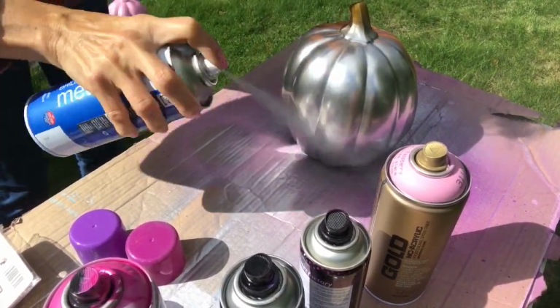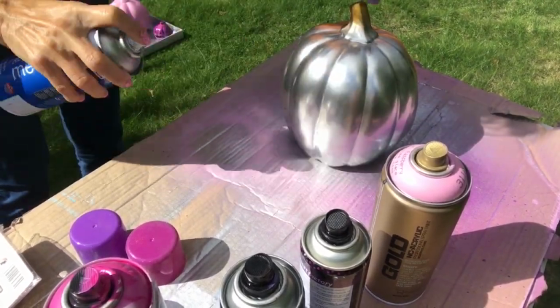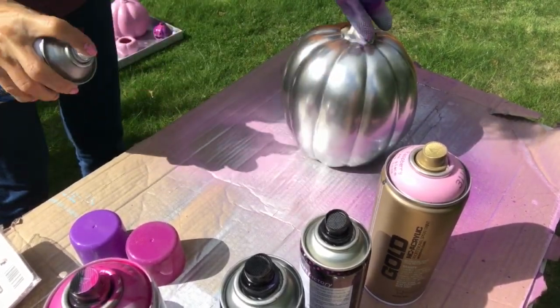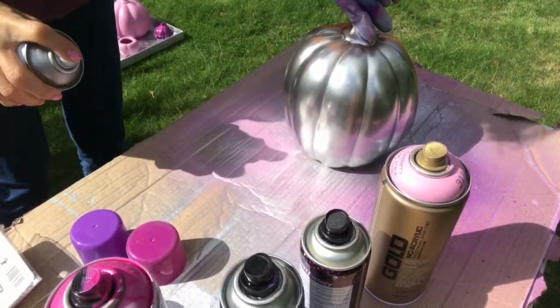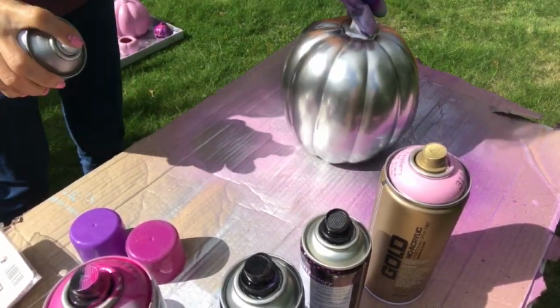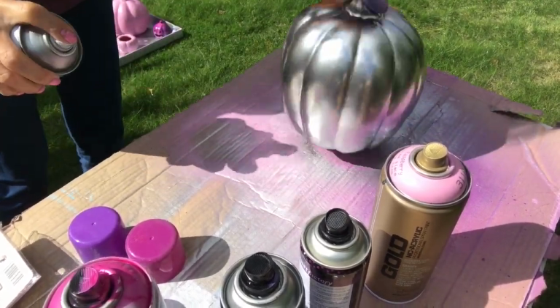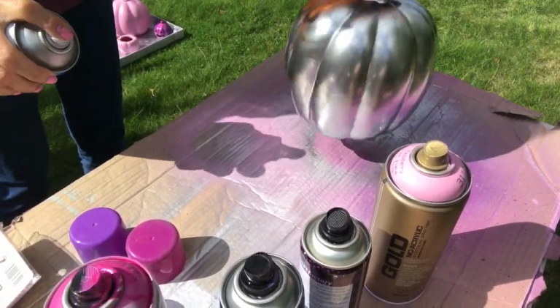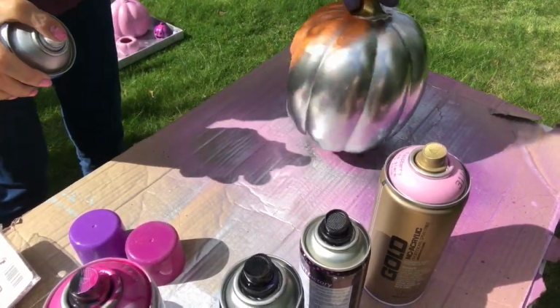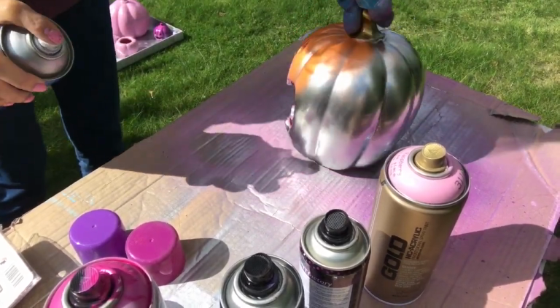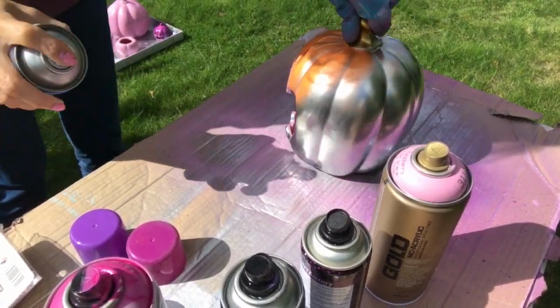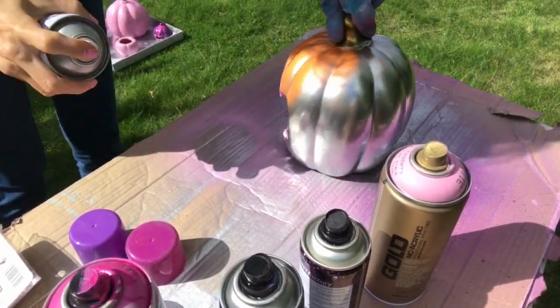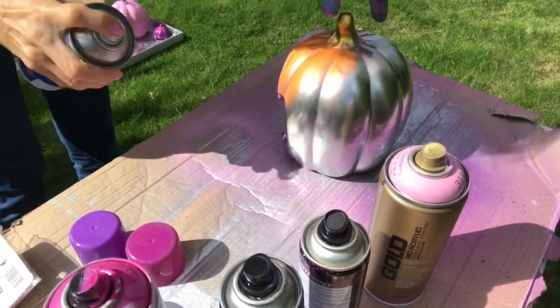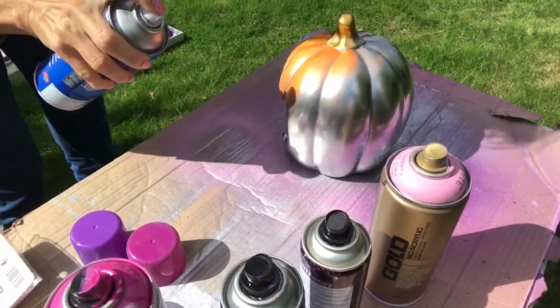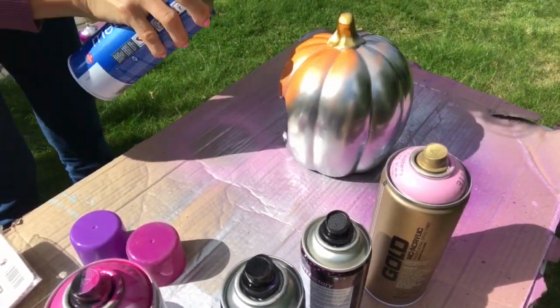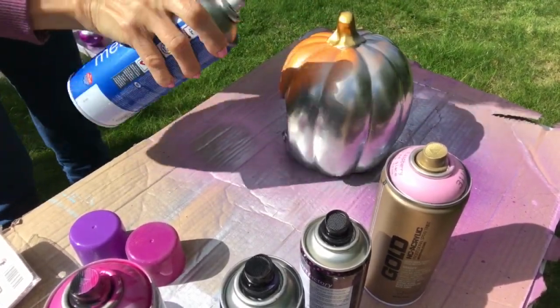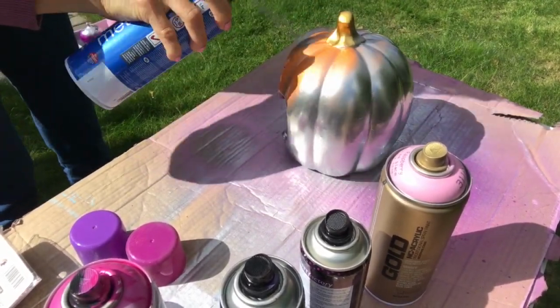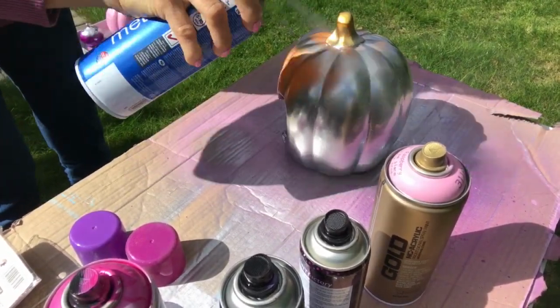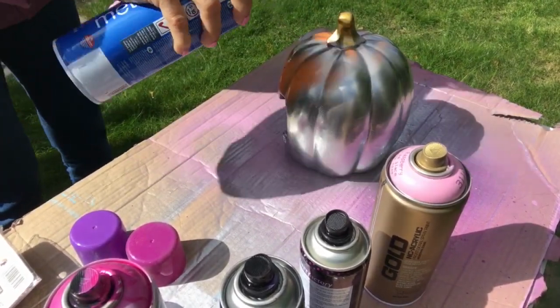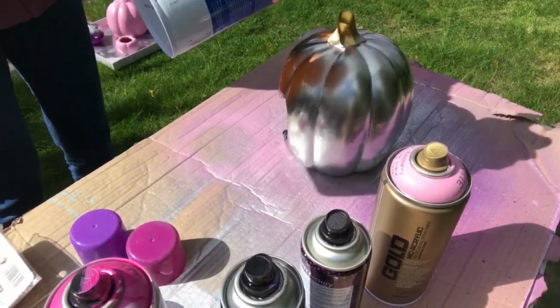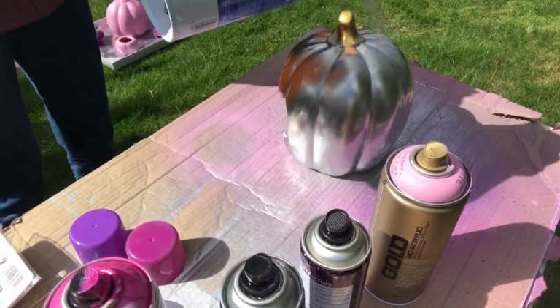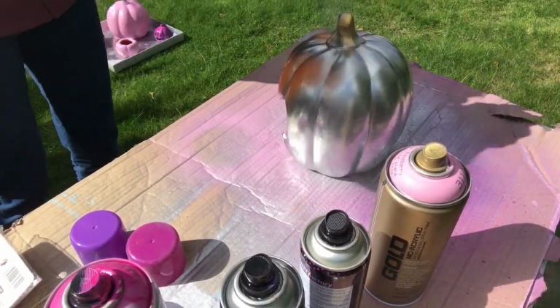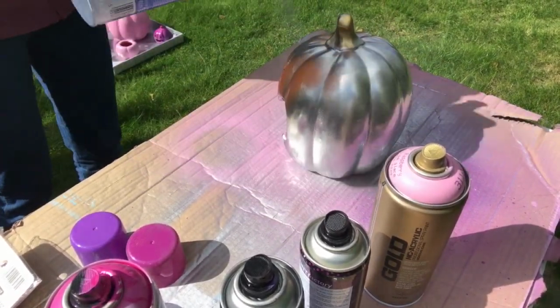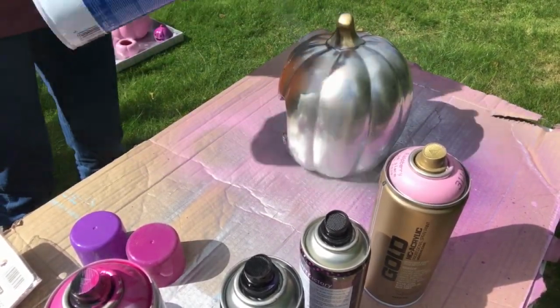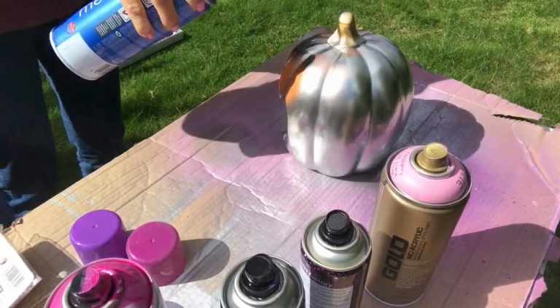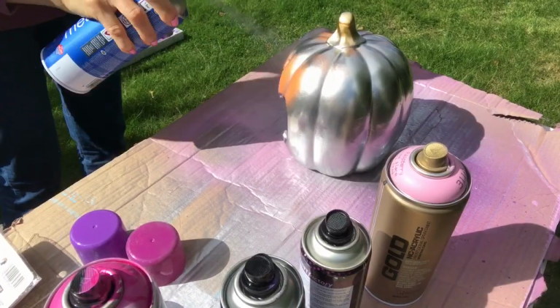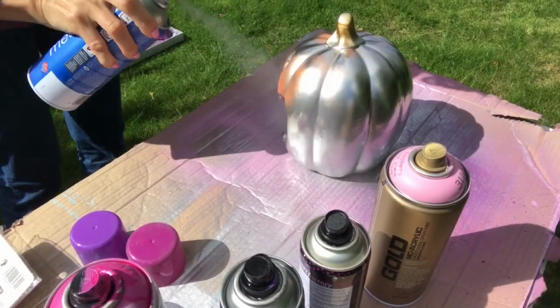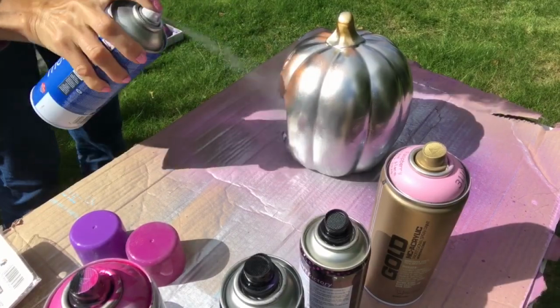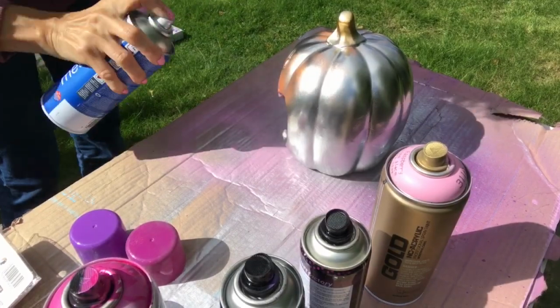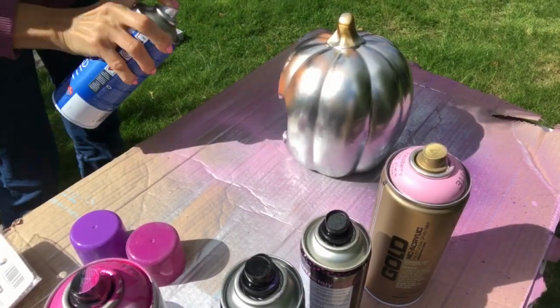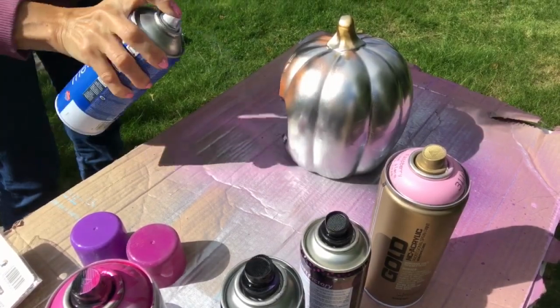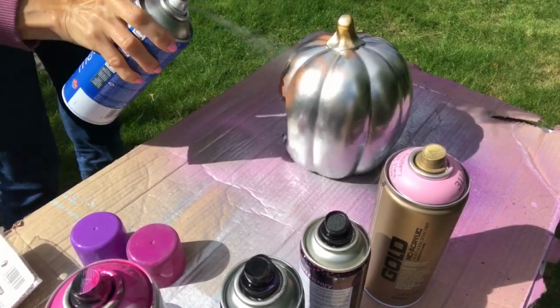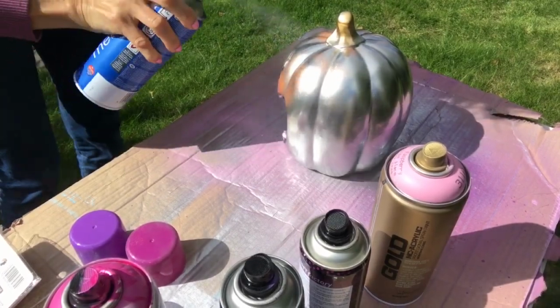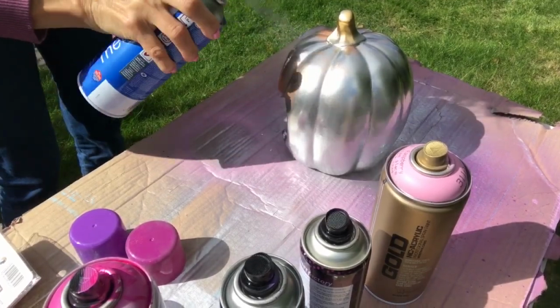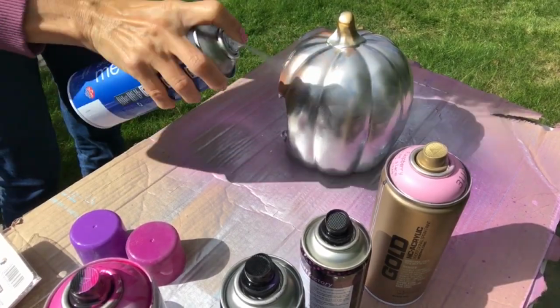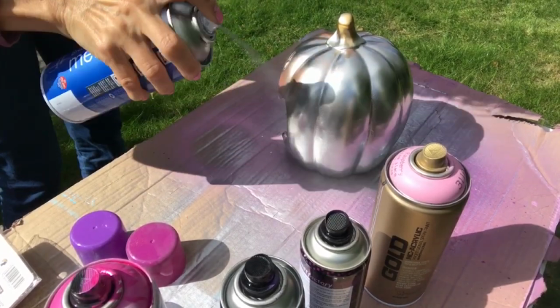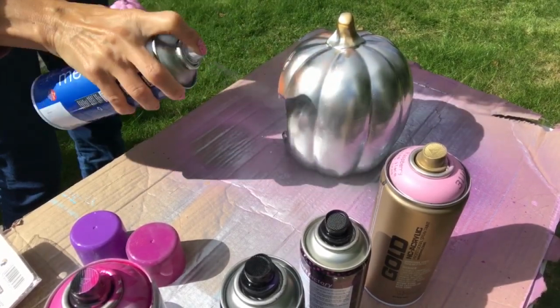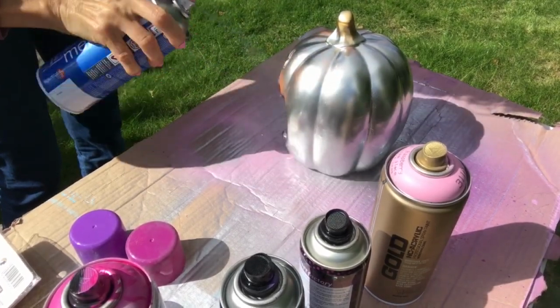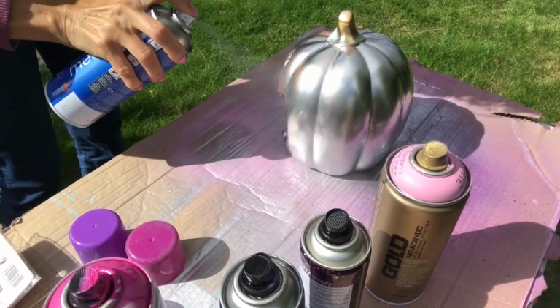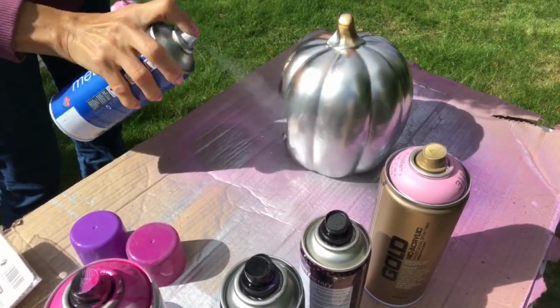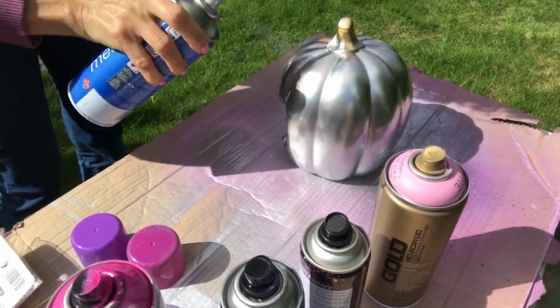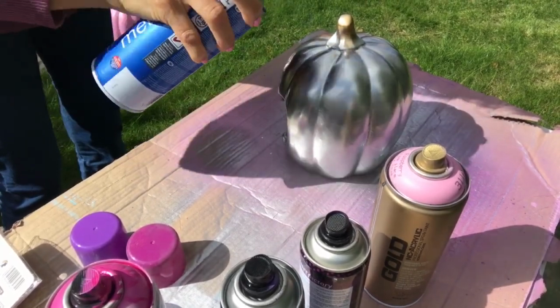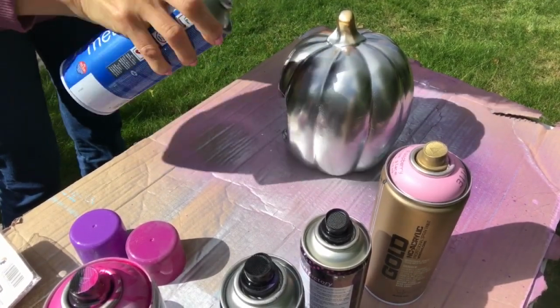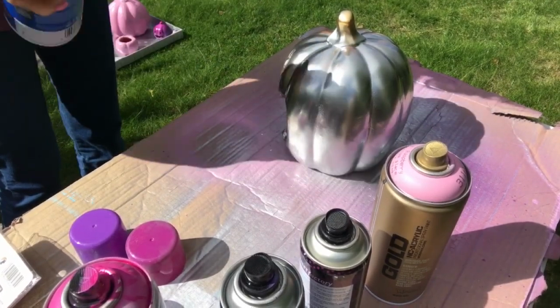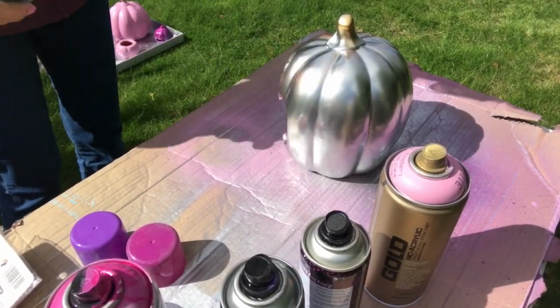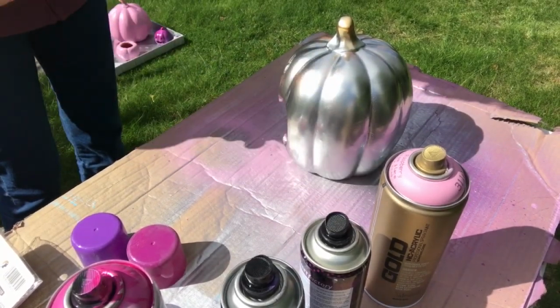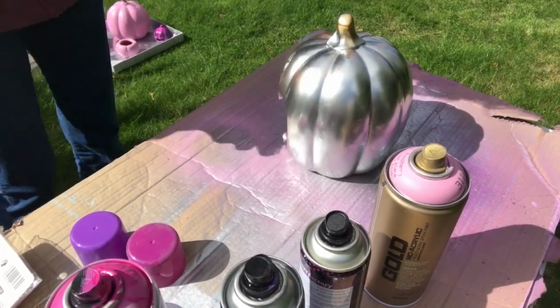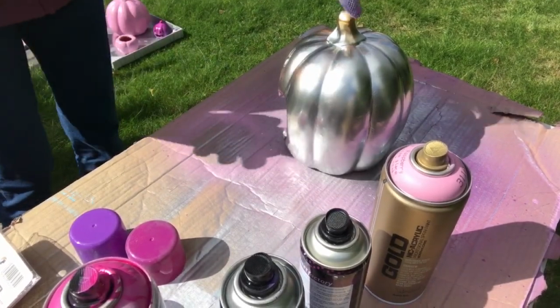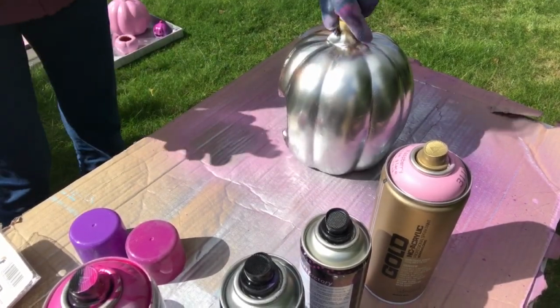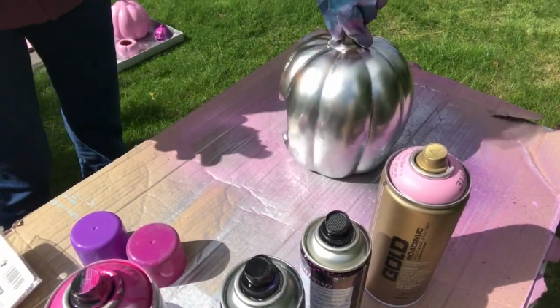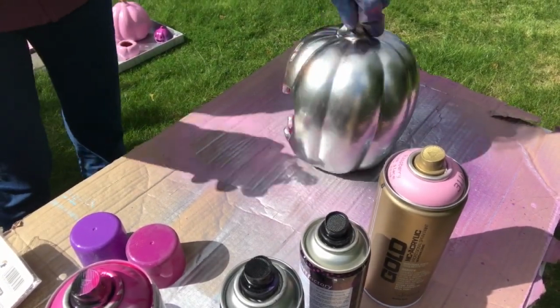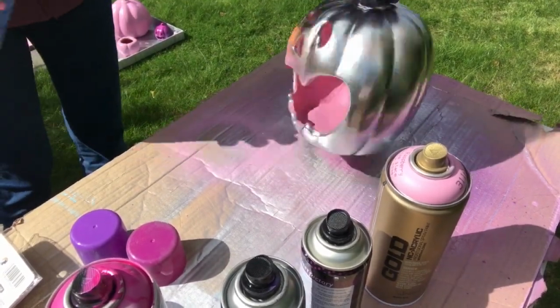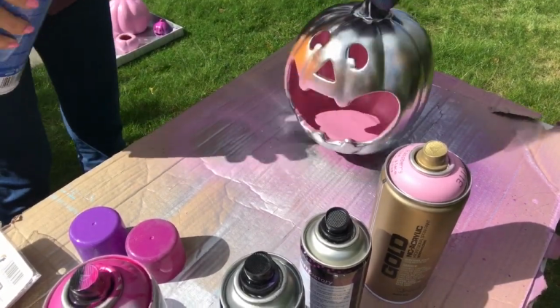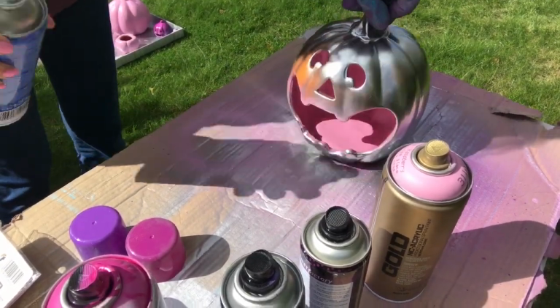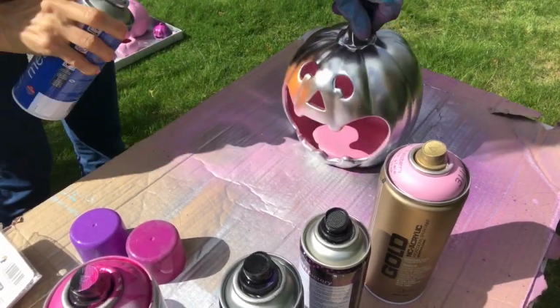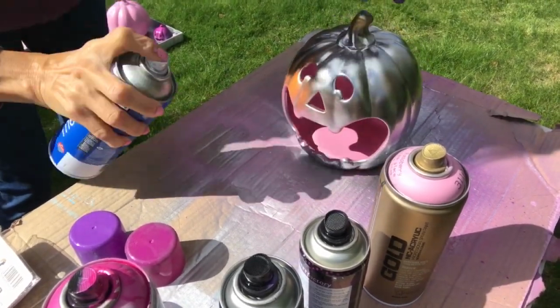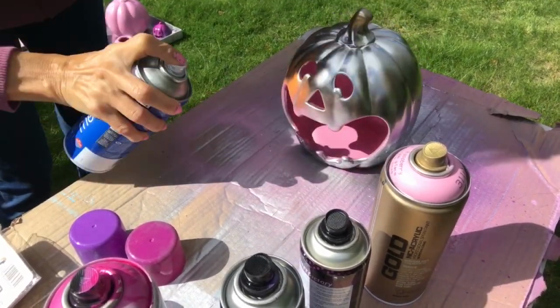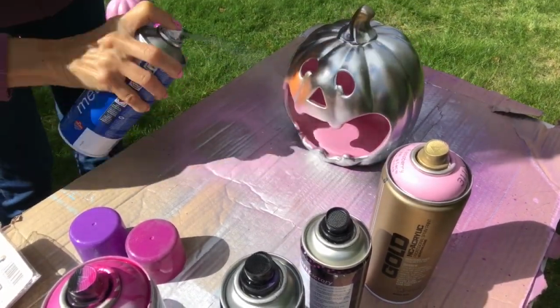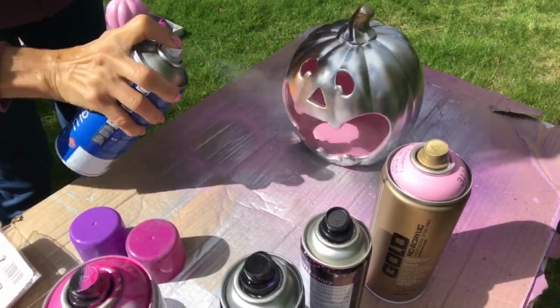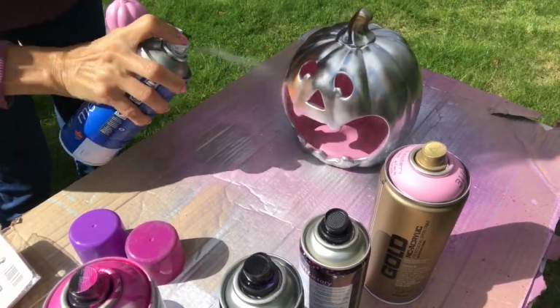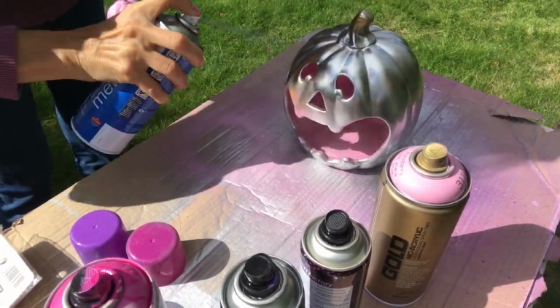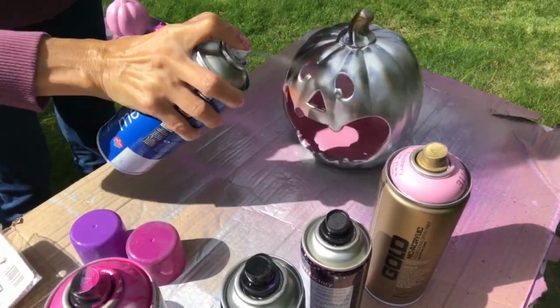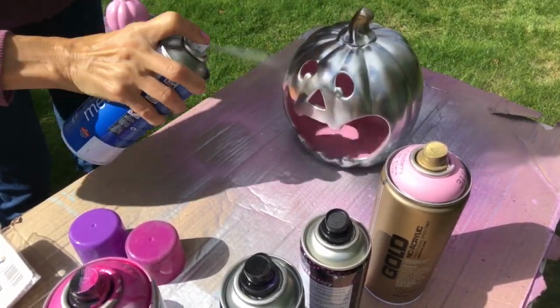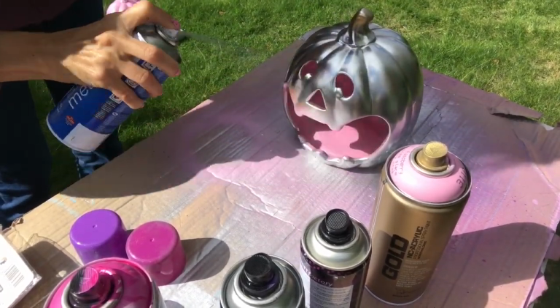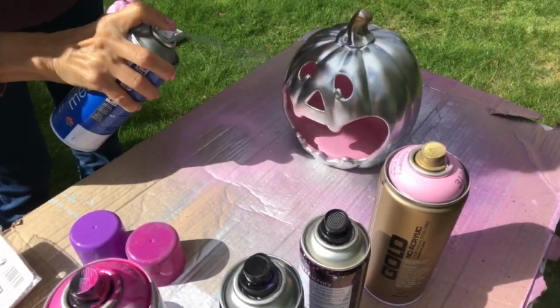Silver at the bottom, purple on top and purple inside — that's how I designed it.